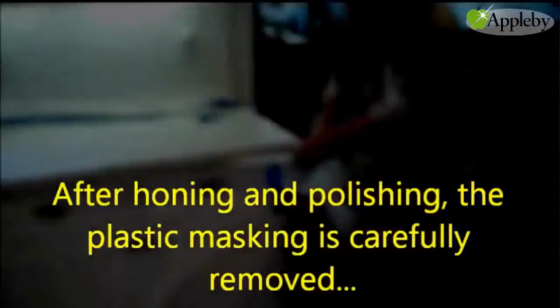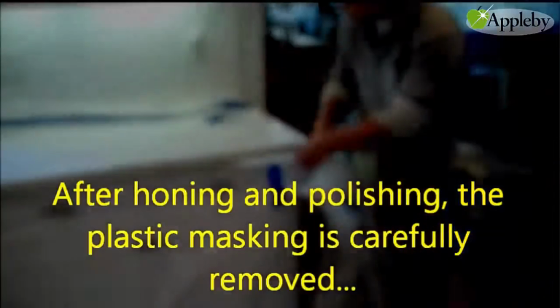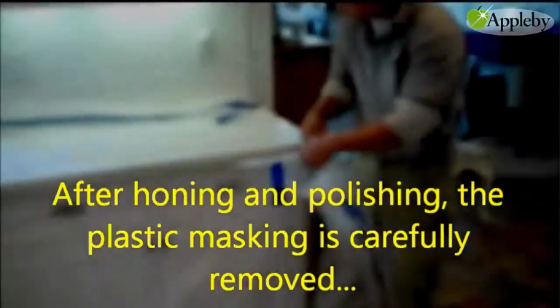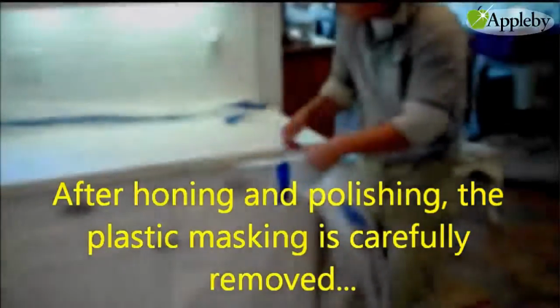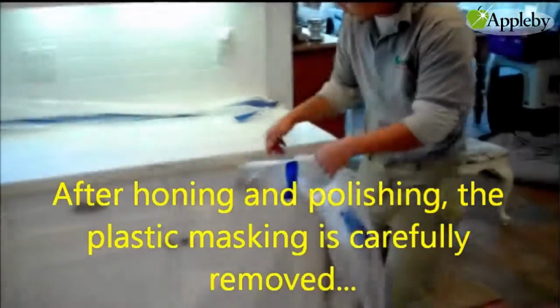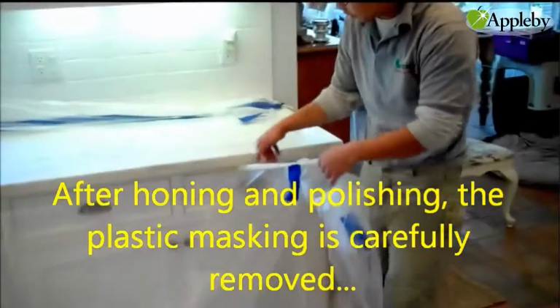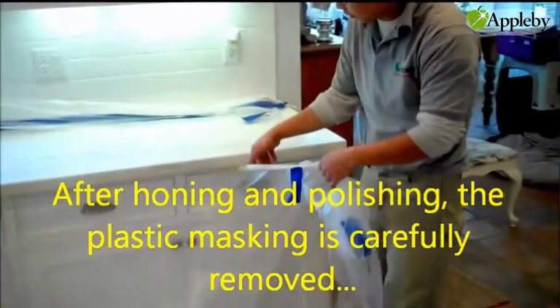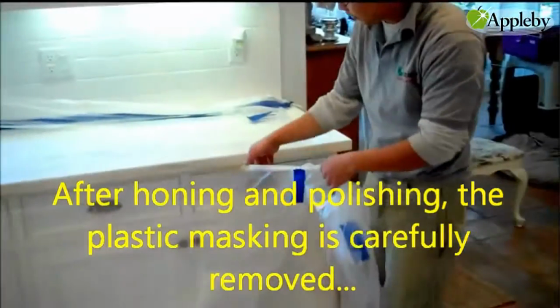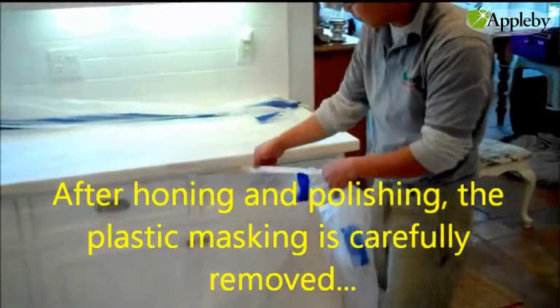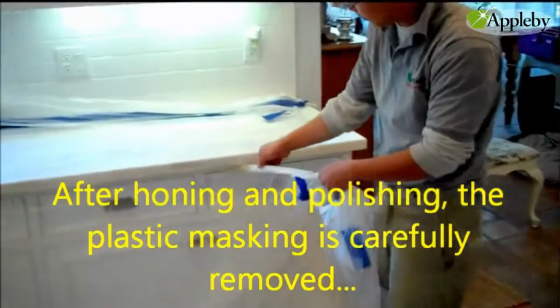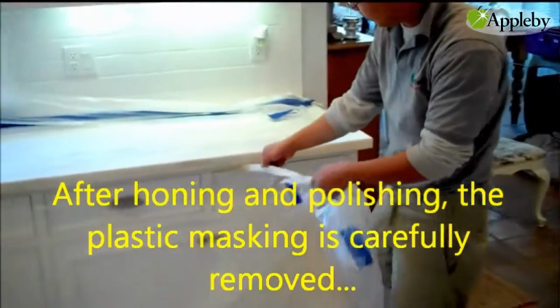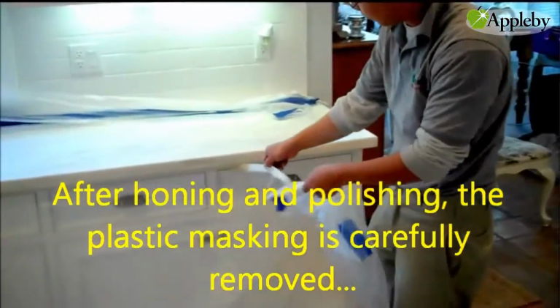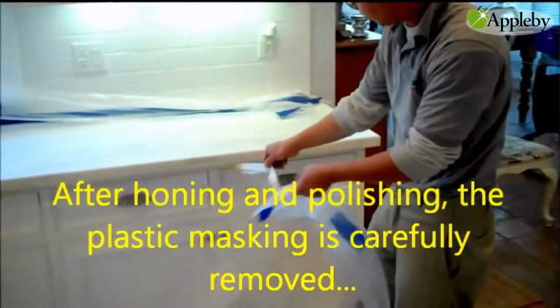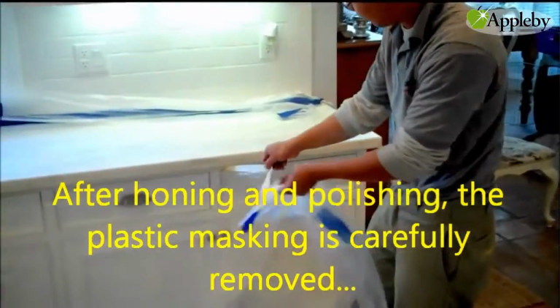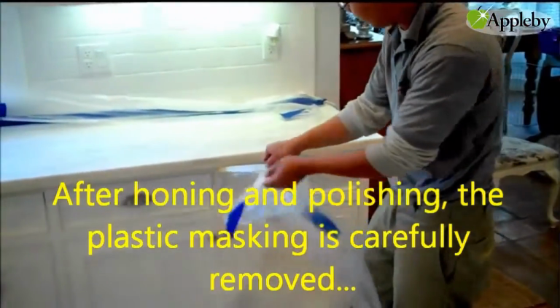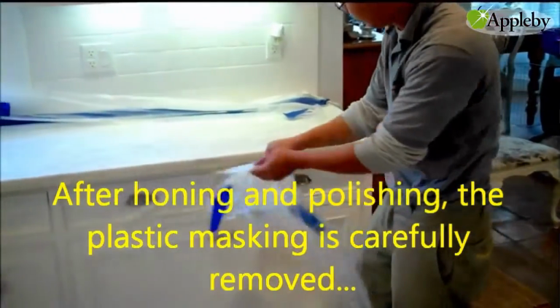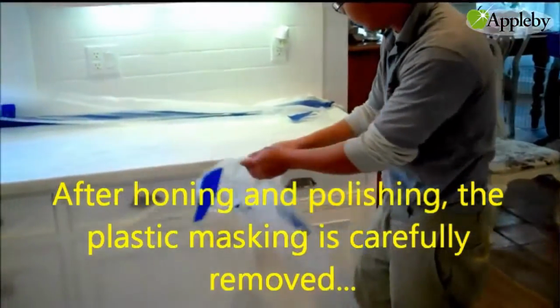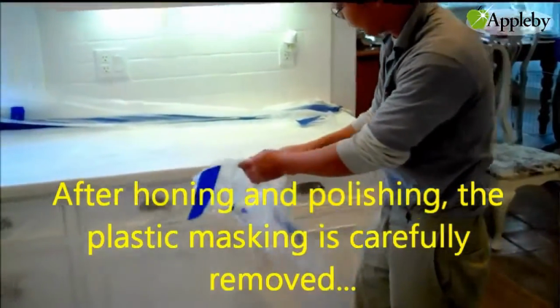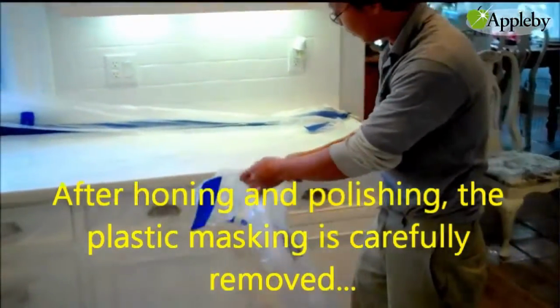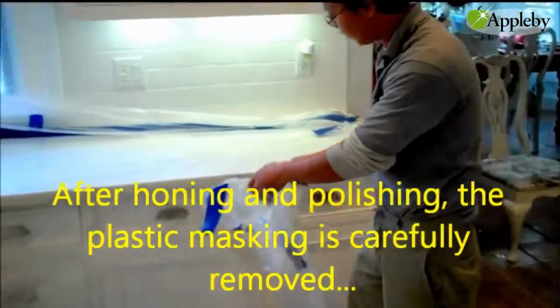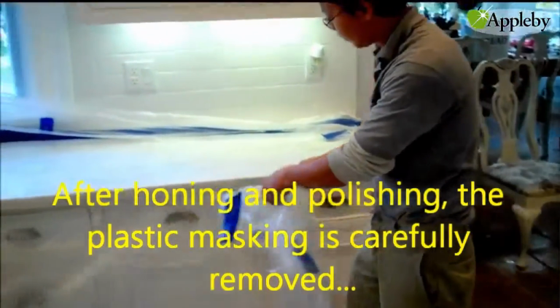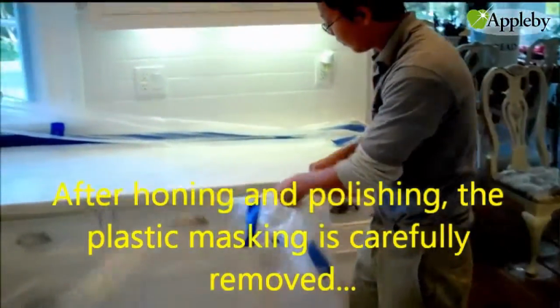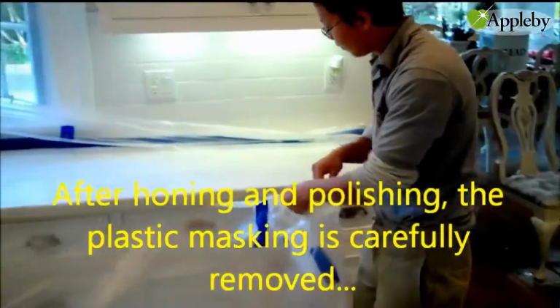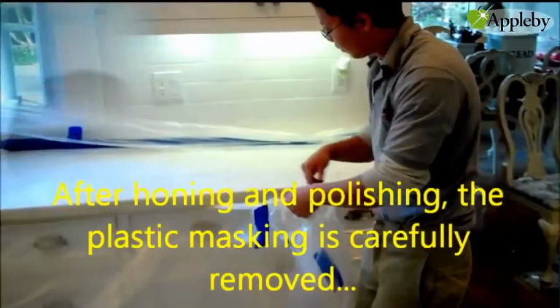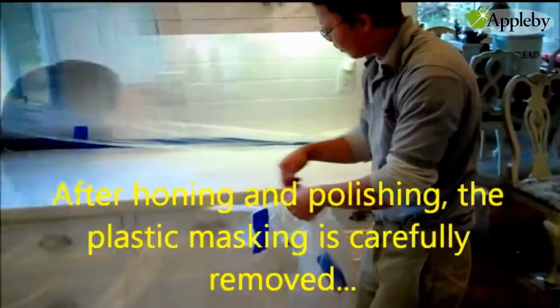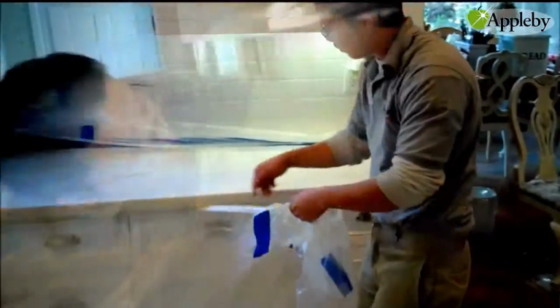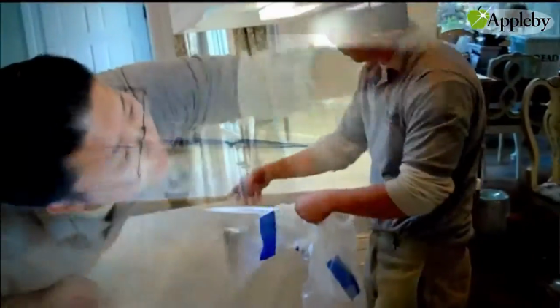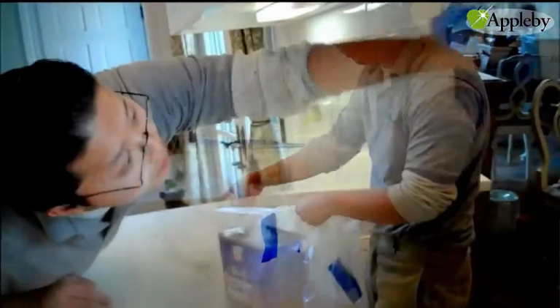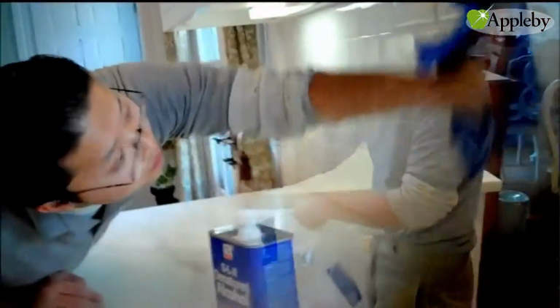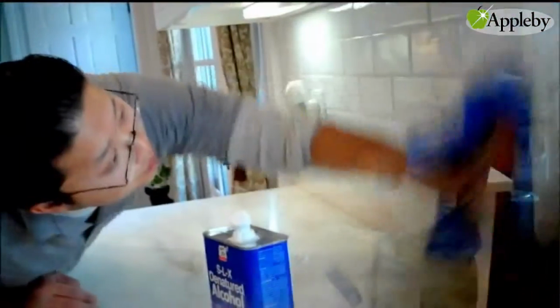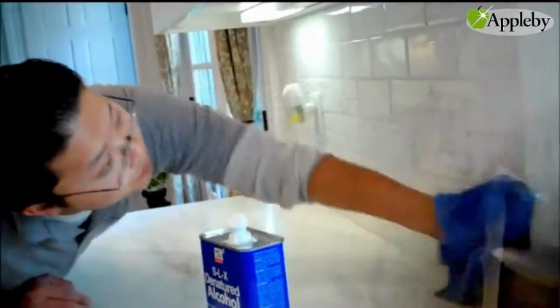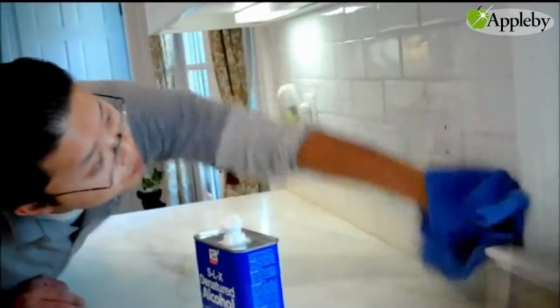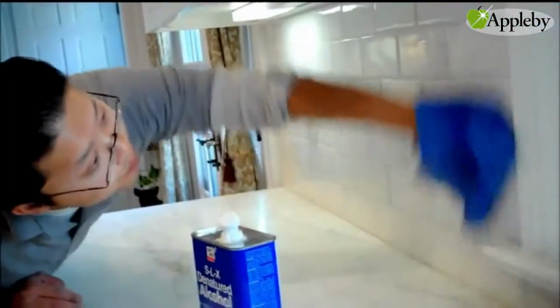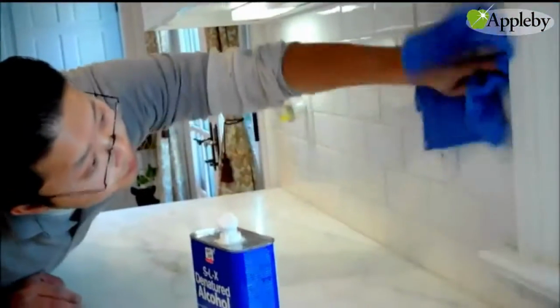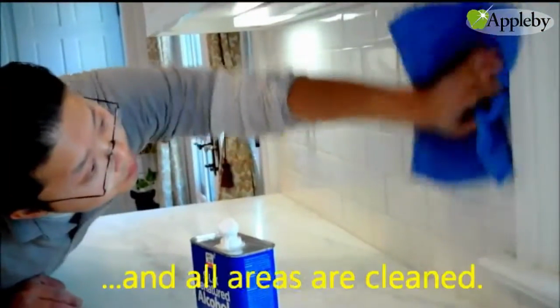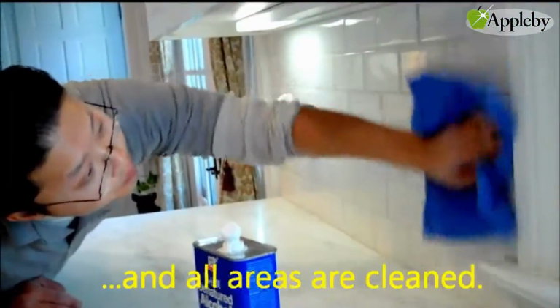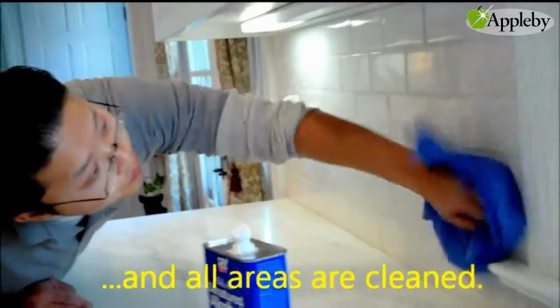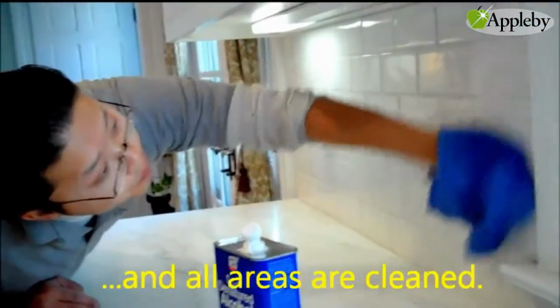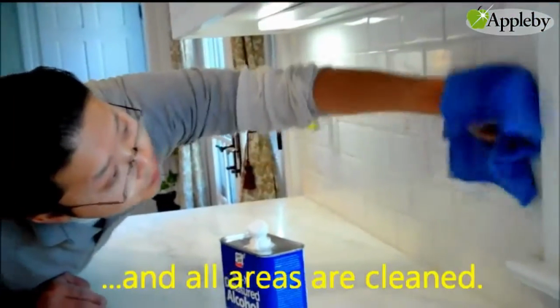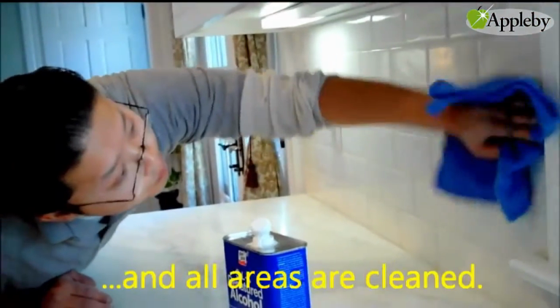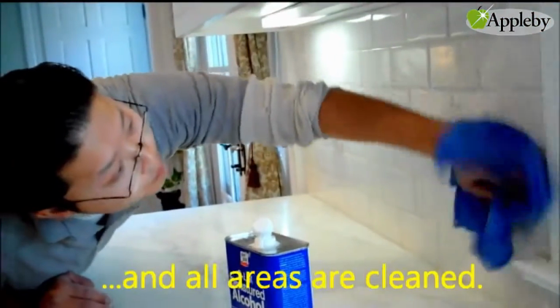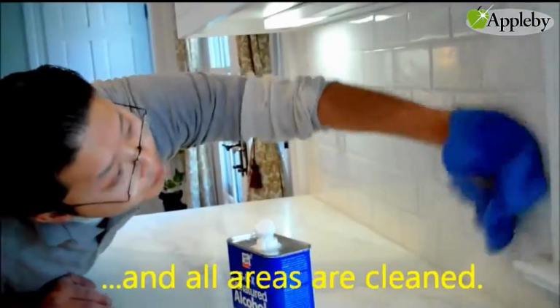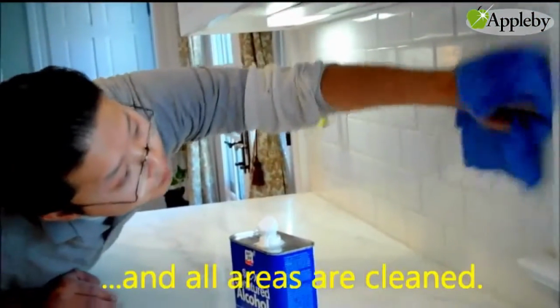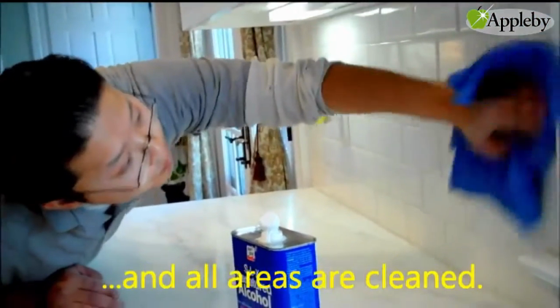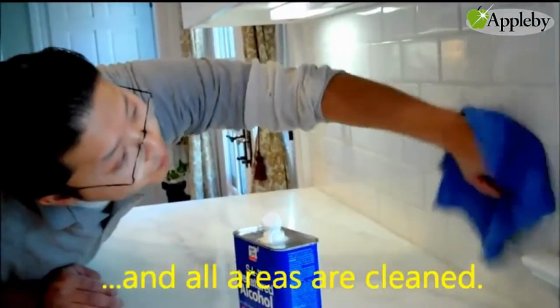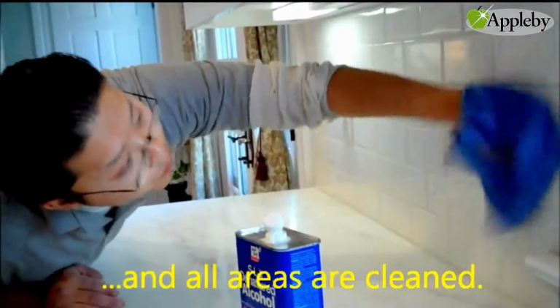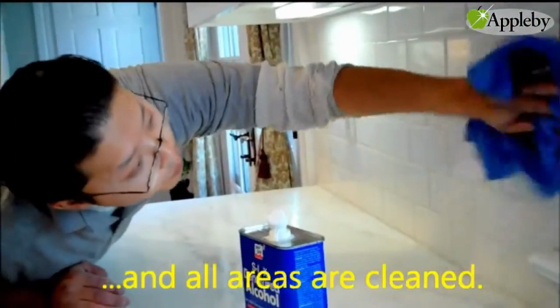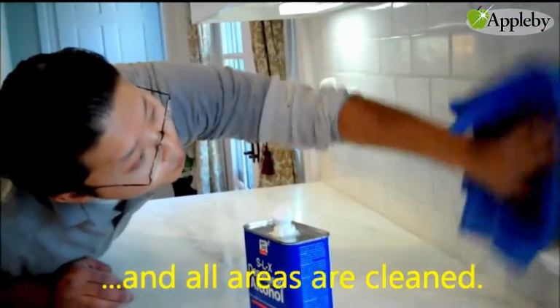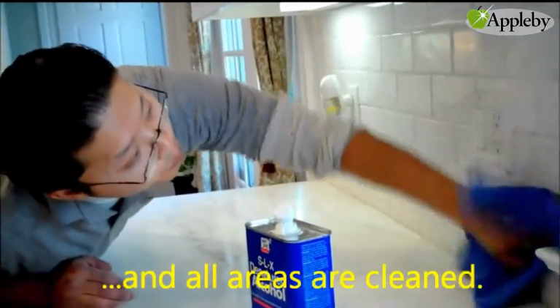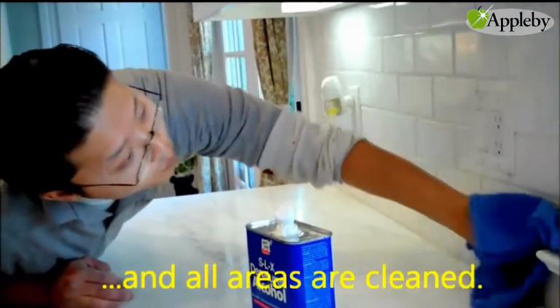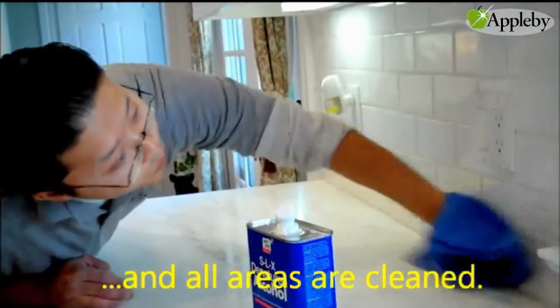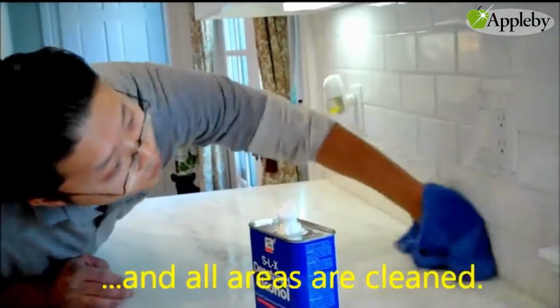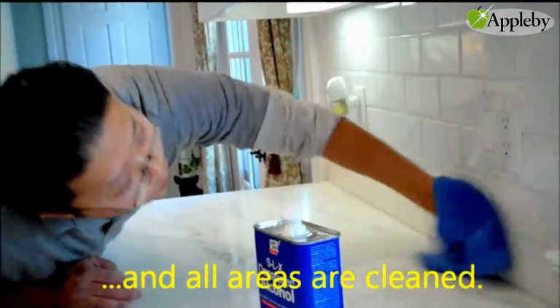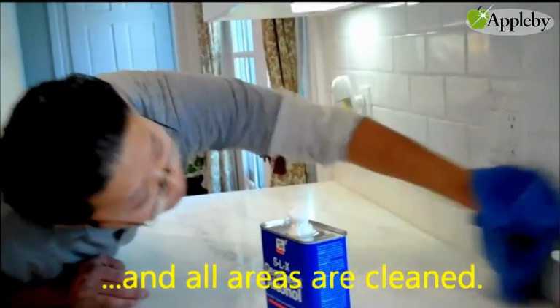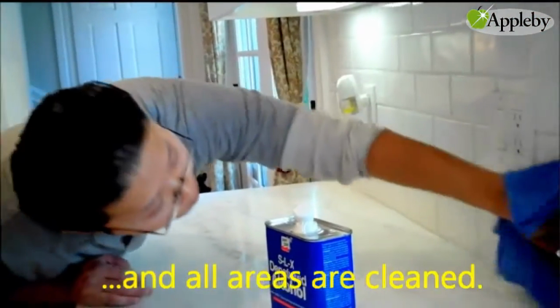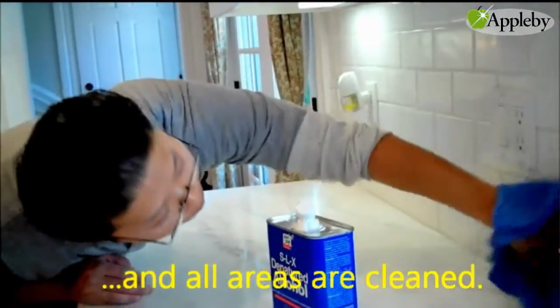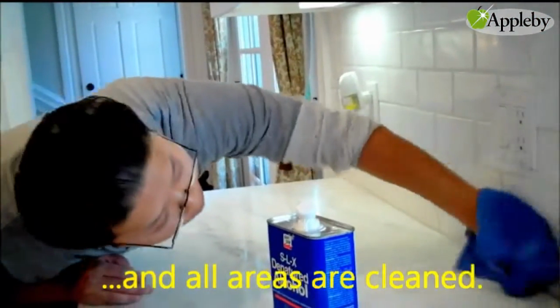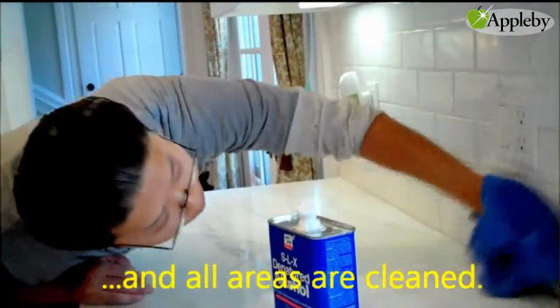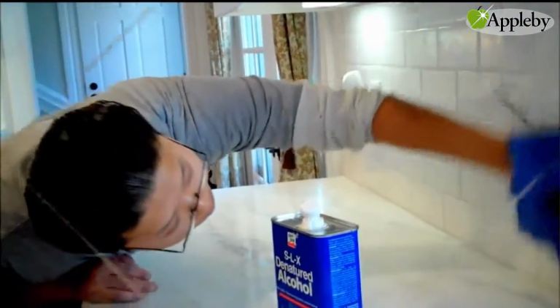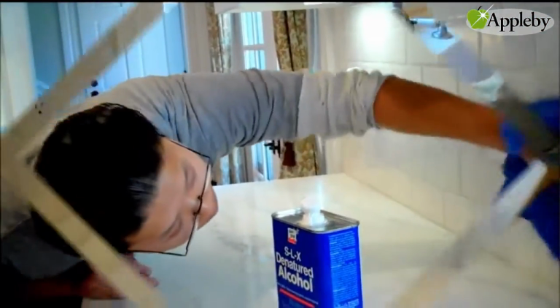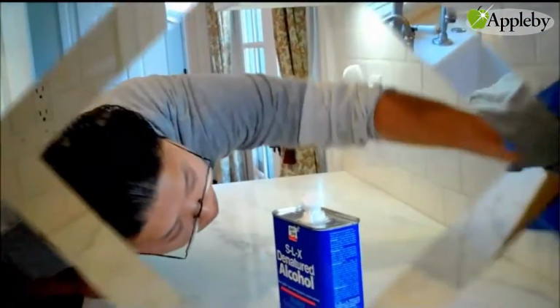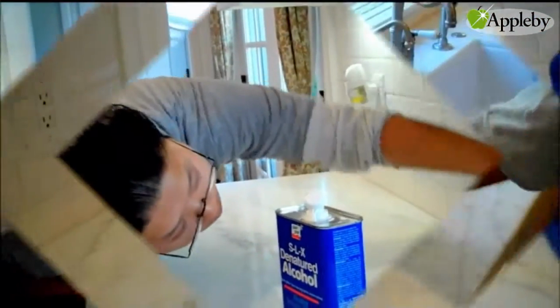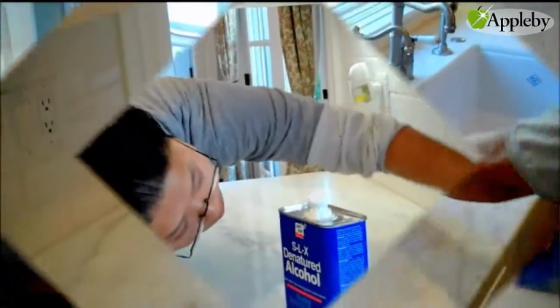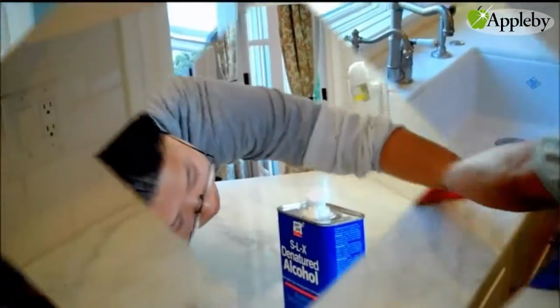After honing and polishing, the plastic masking is carefully removed and all areas are cleaned.